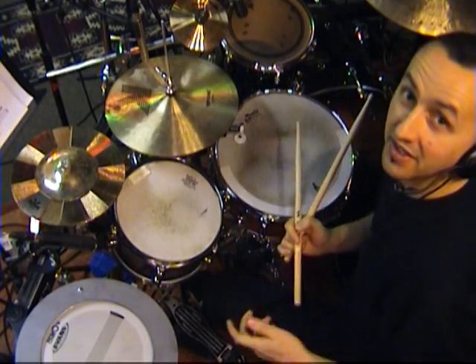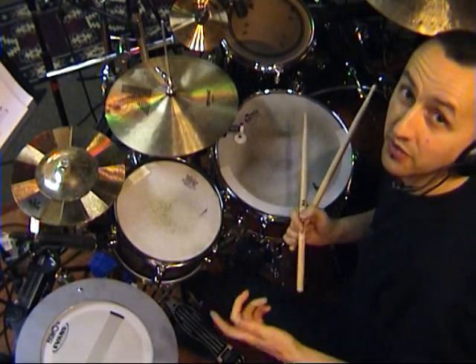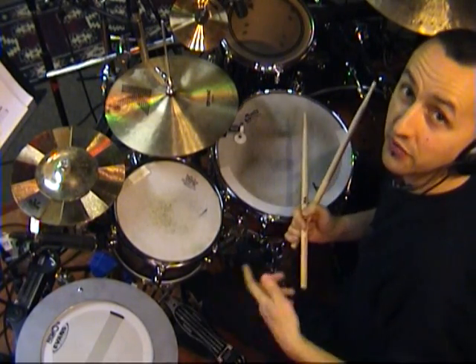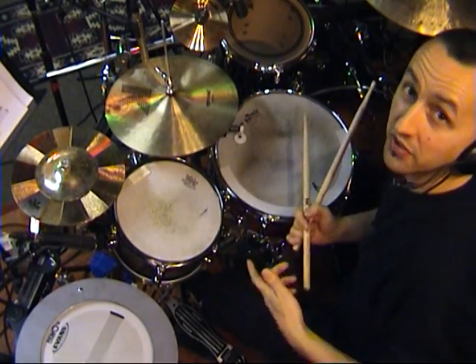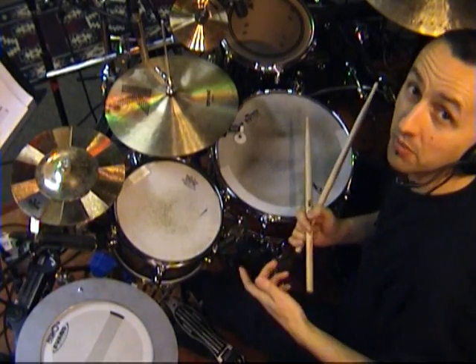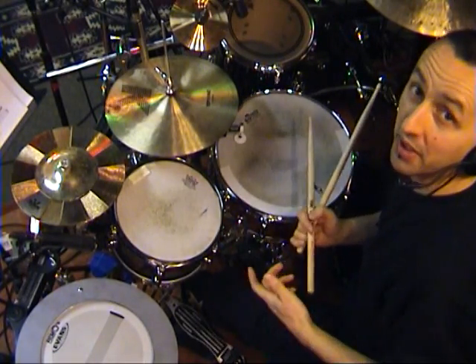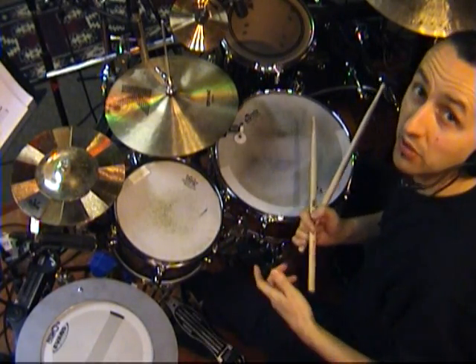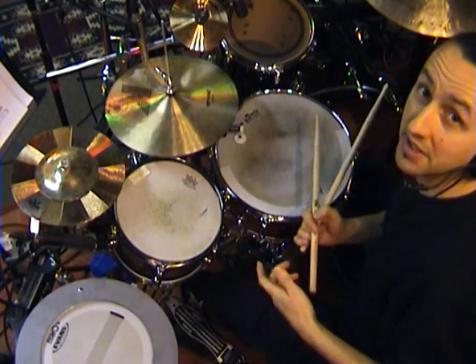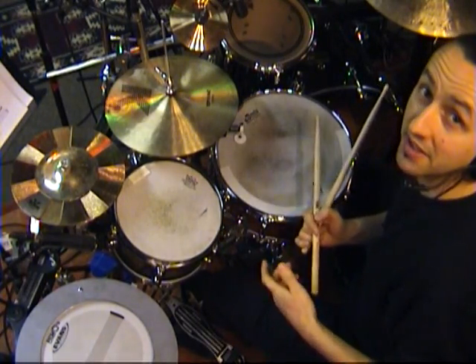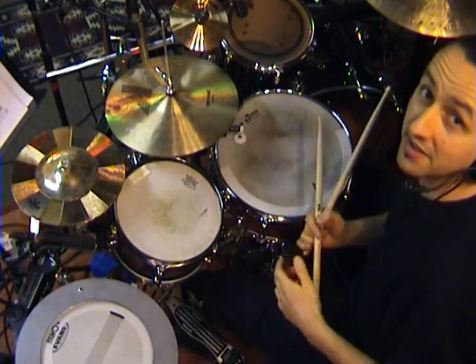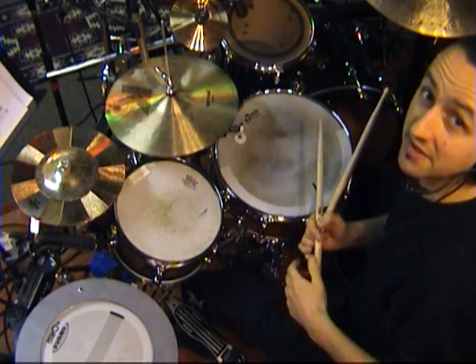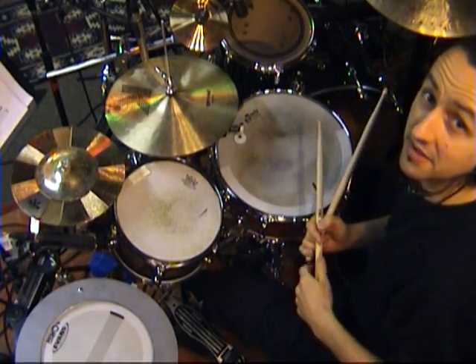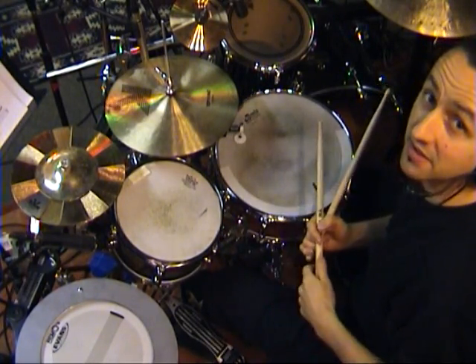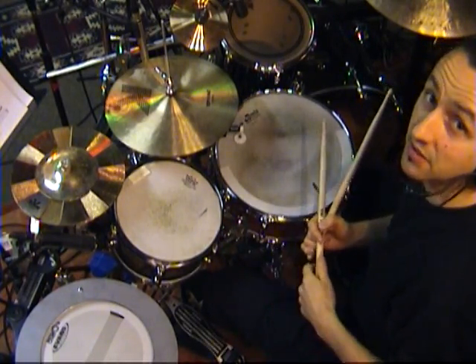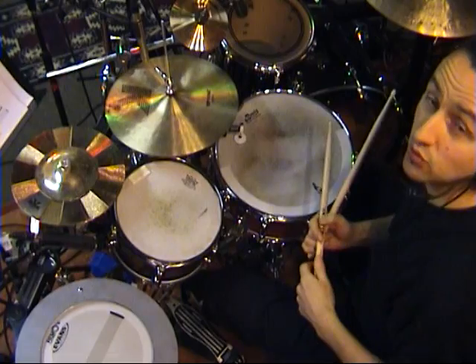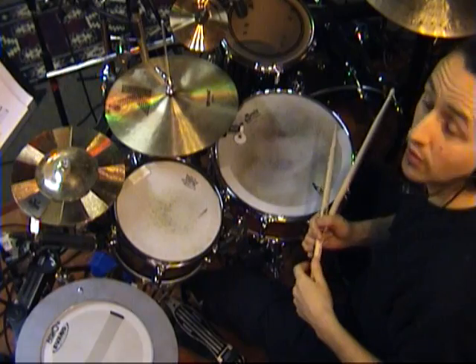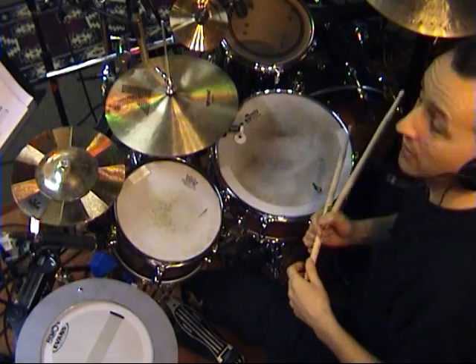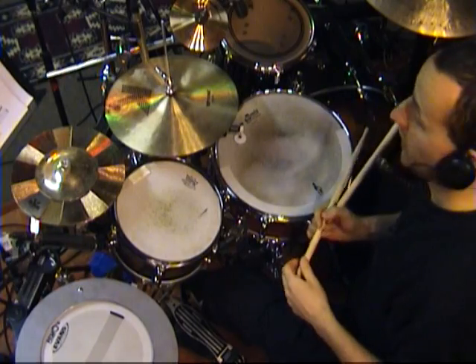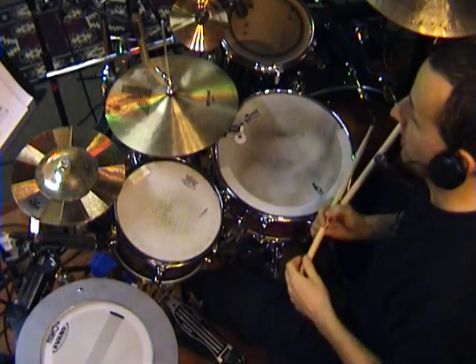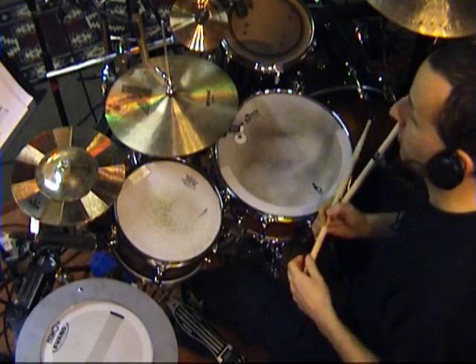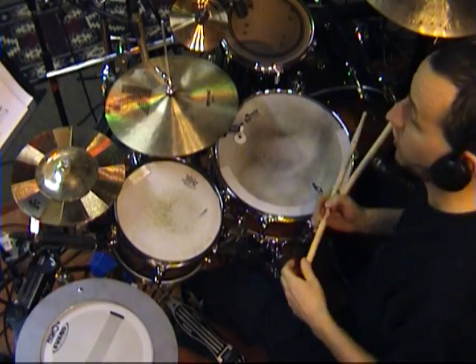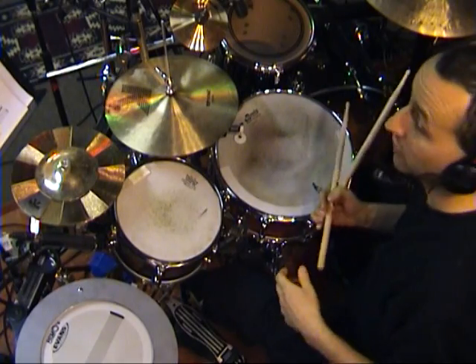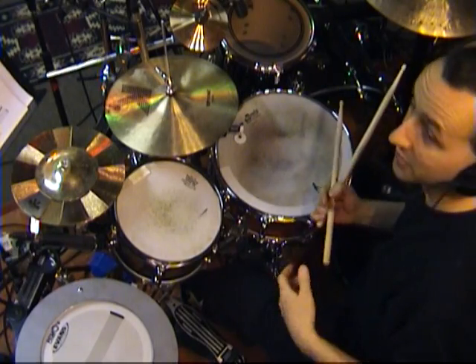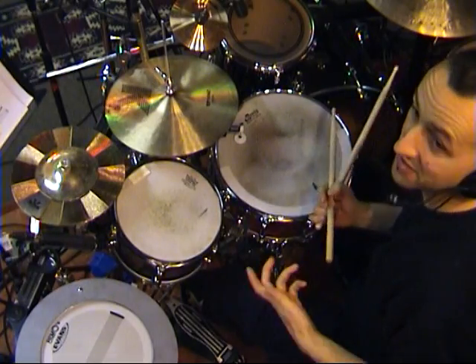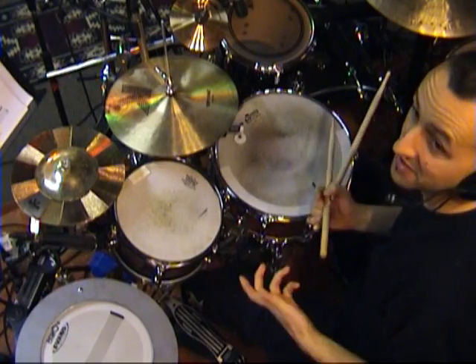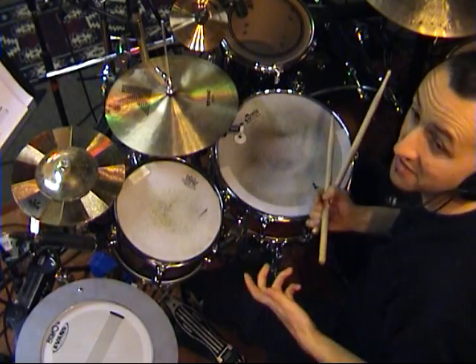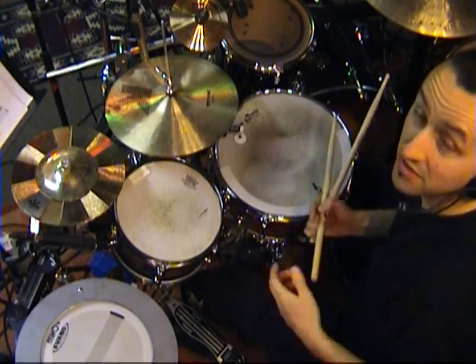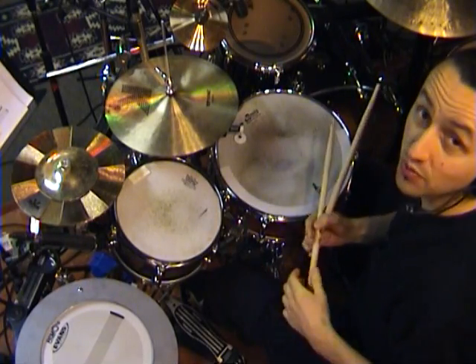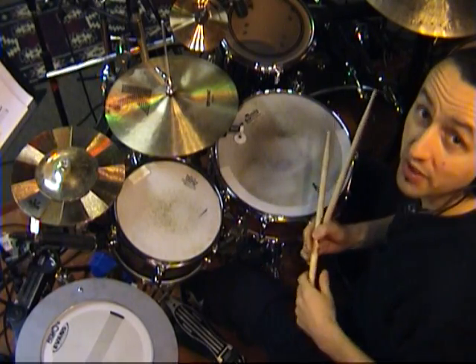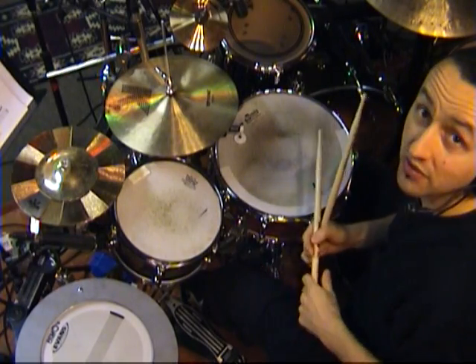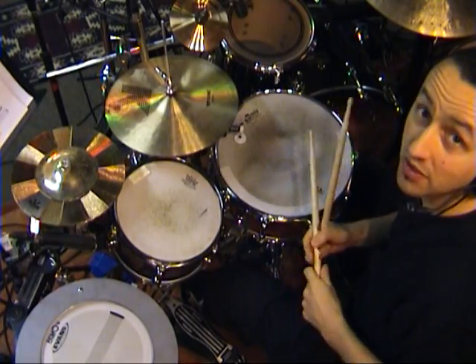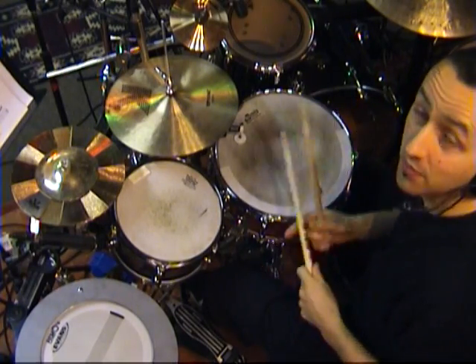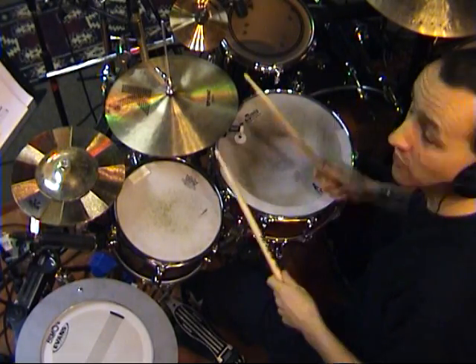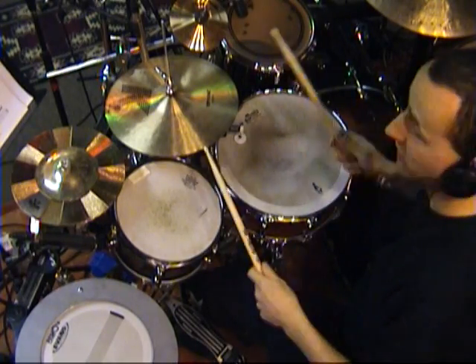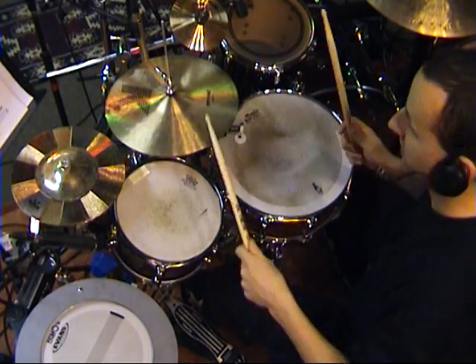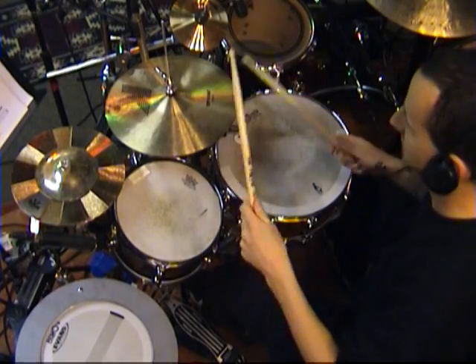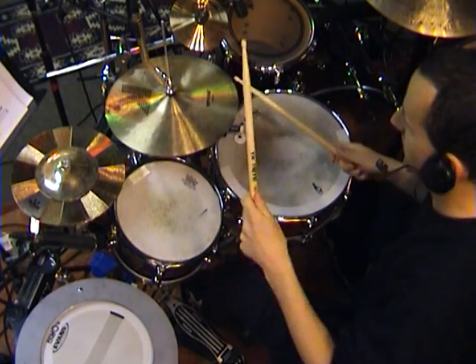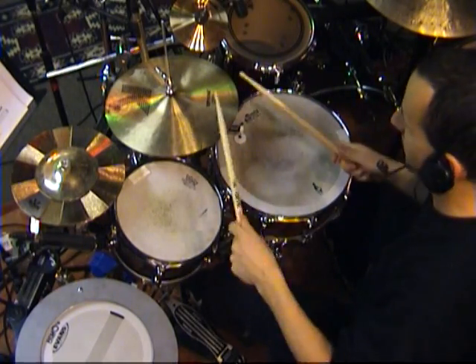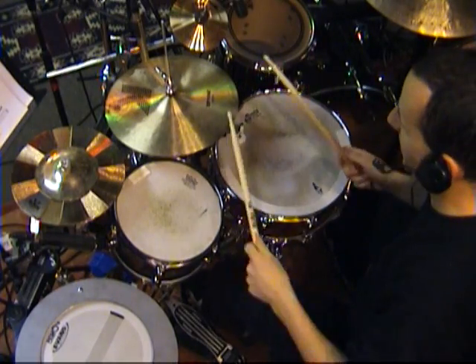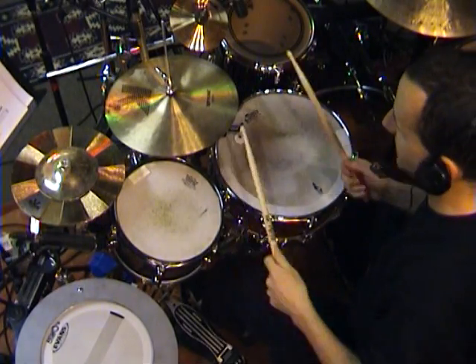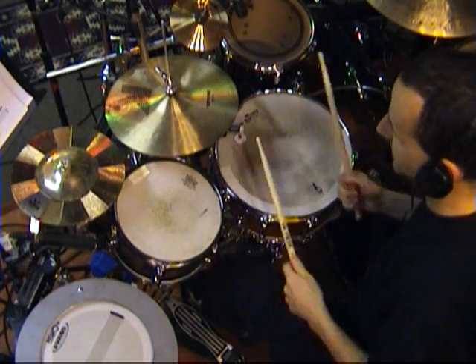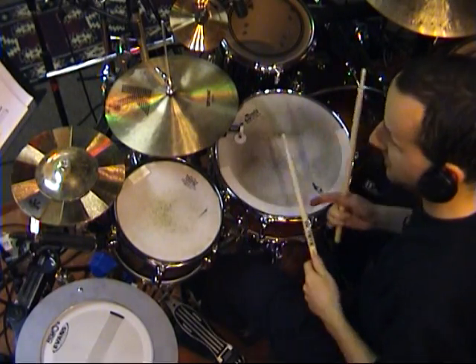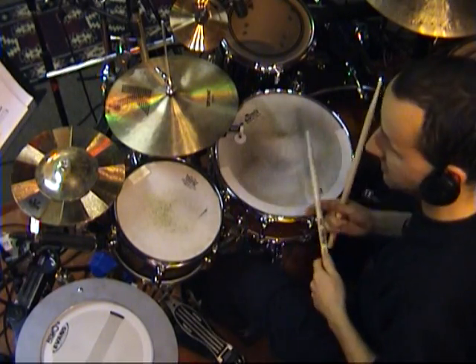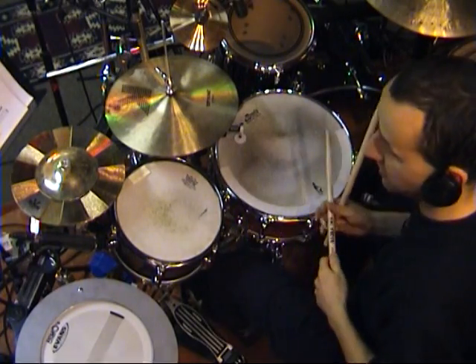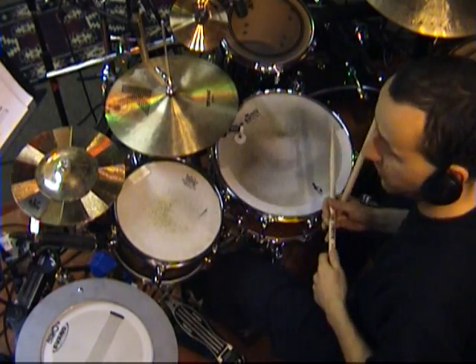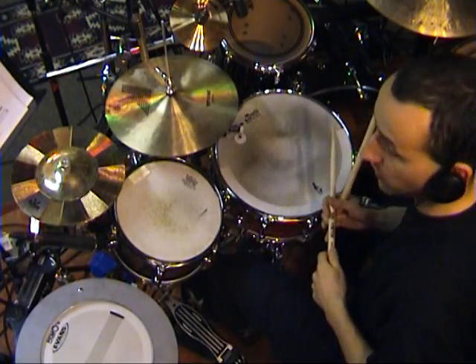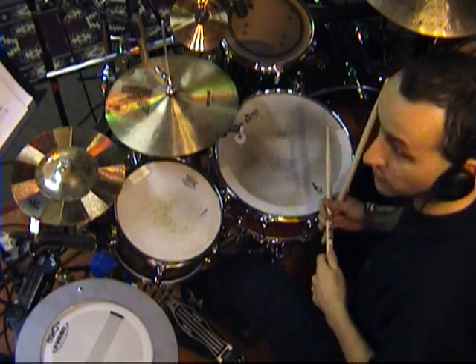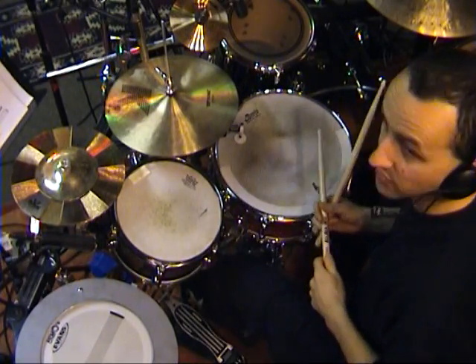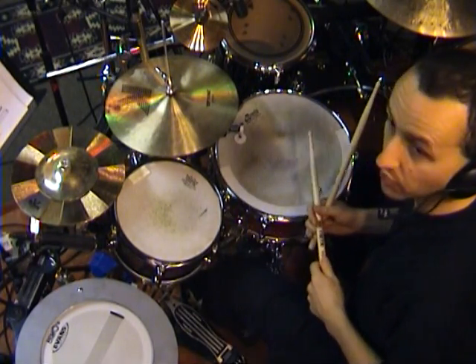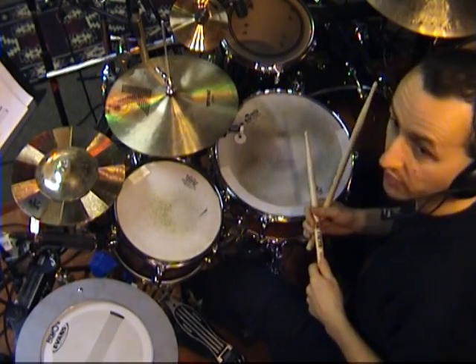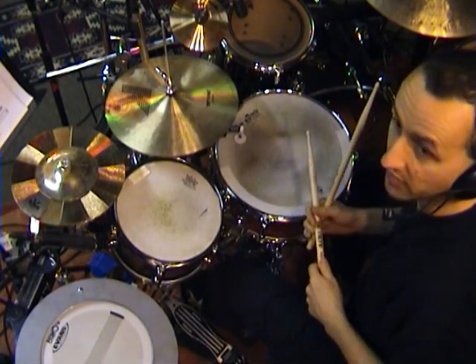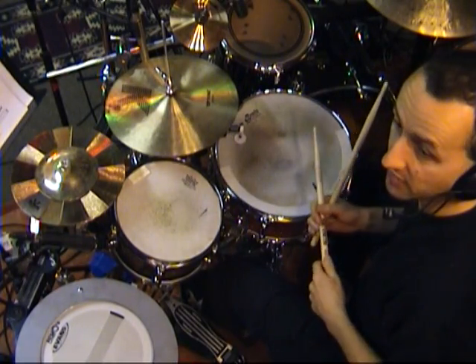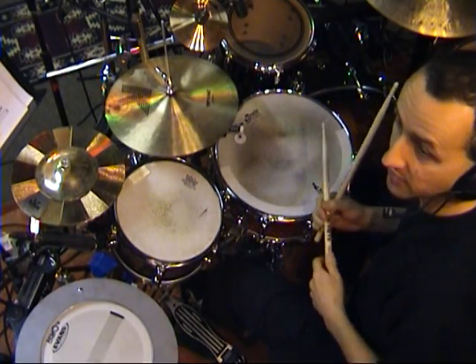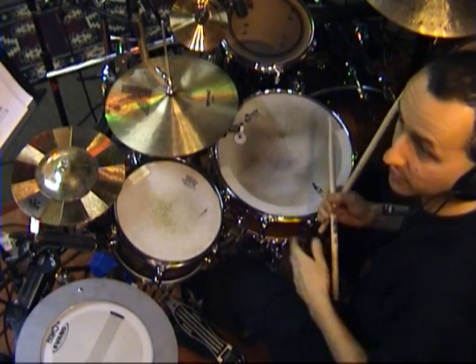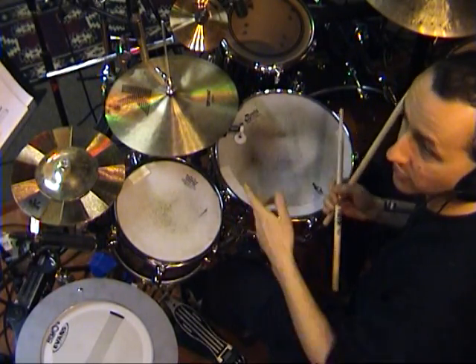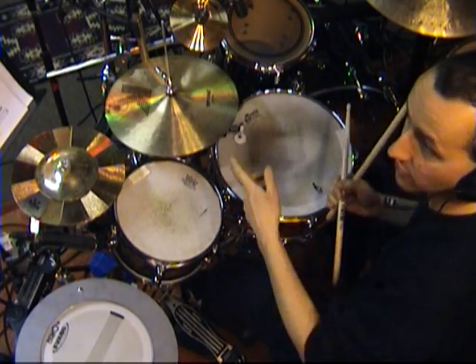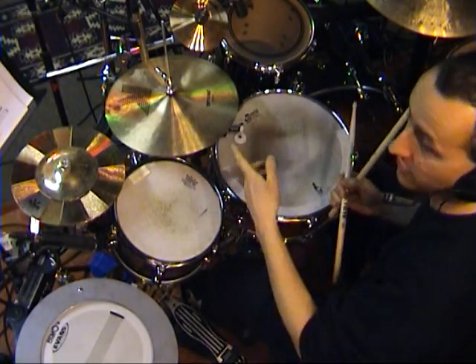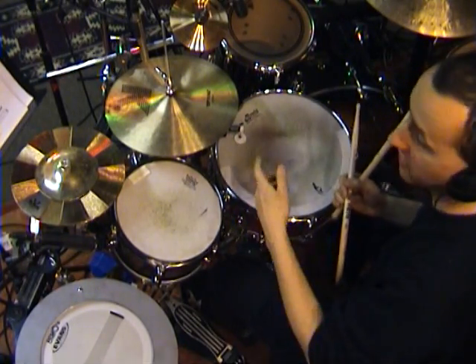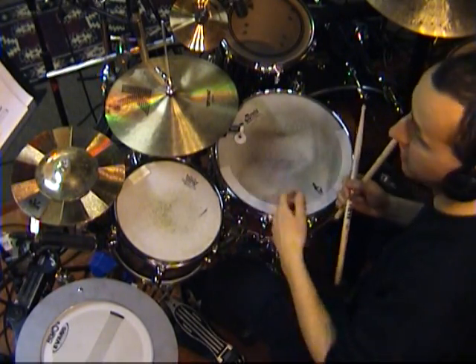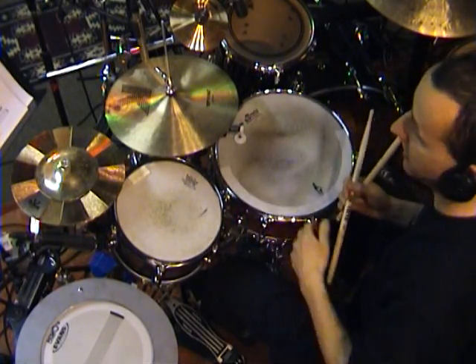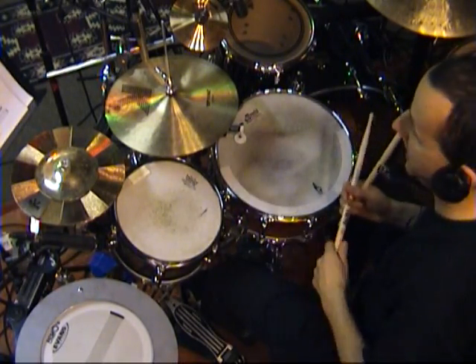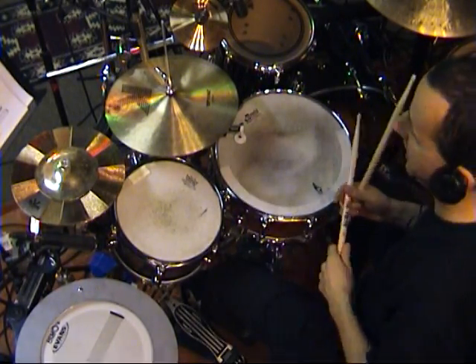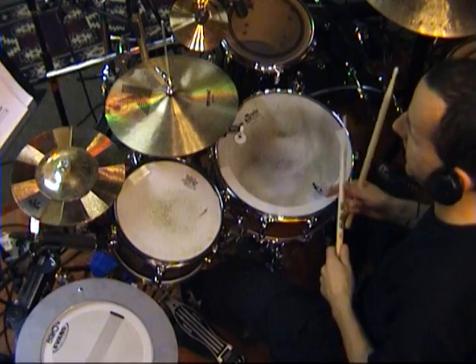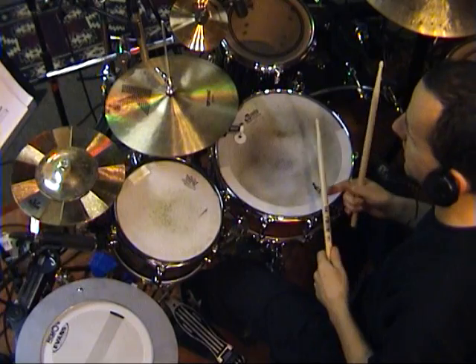Using a paradiddle is a great way, and probably the easiest way, to keep those fast 16th notes going, especially on the hi-hat.